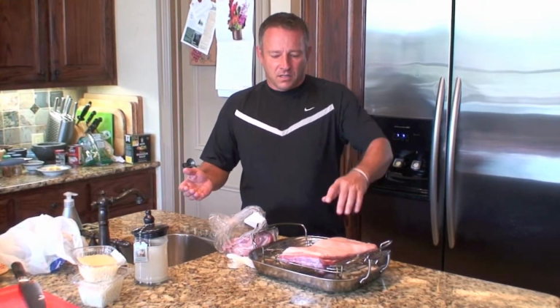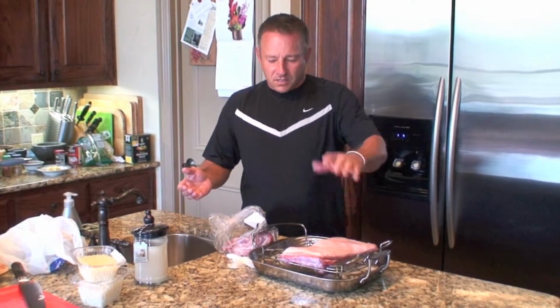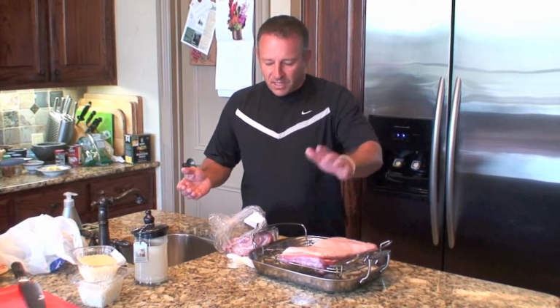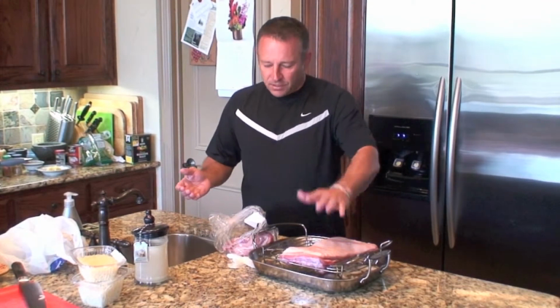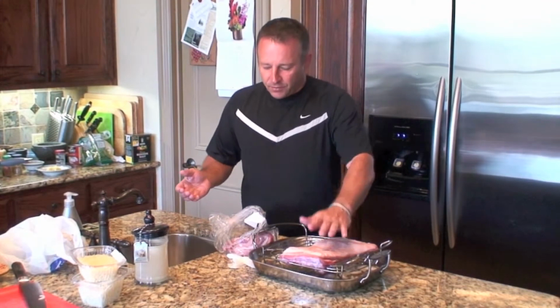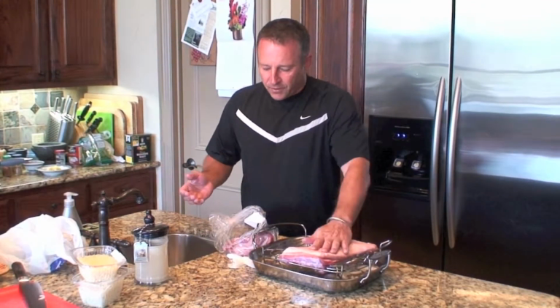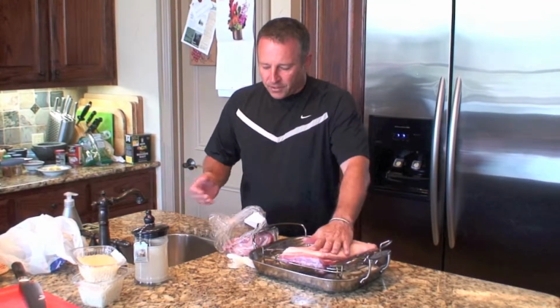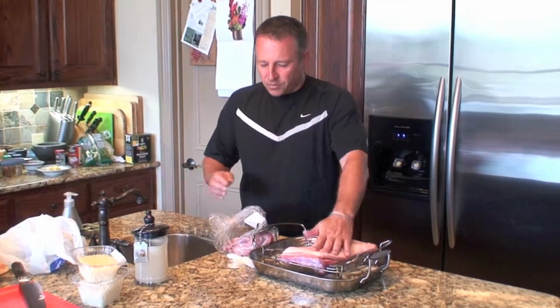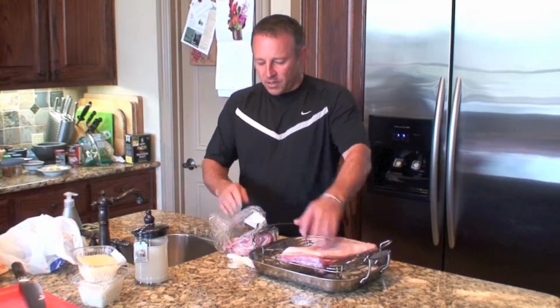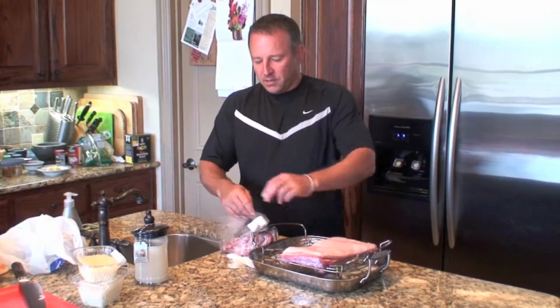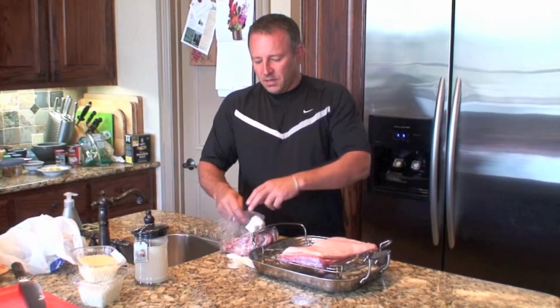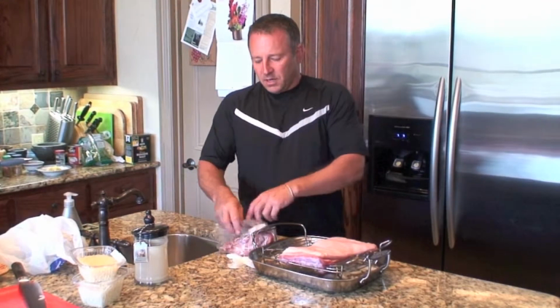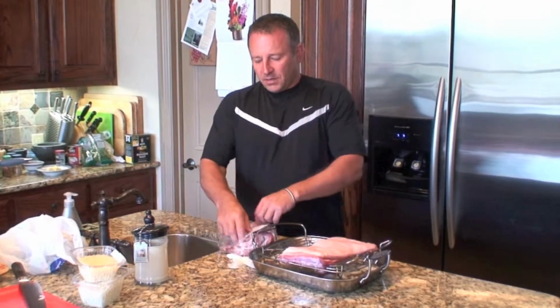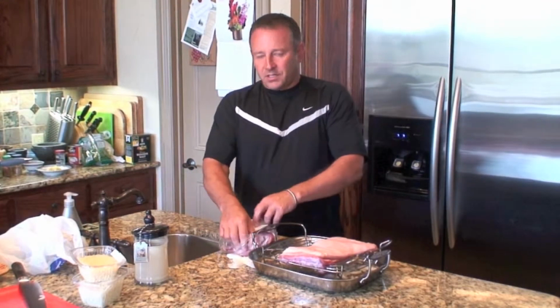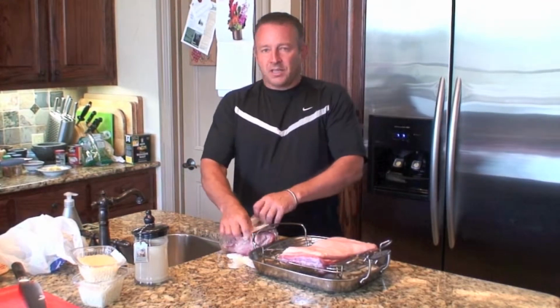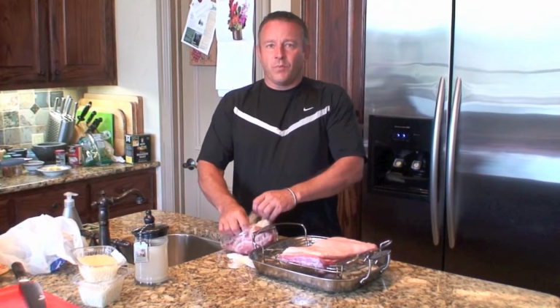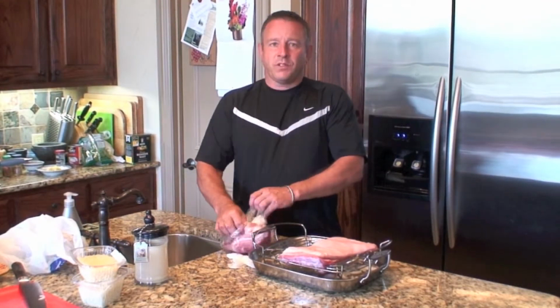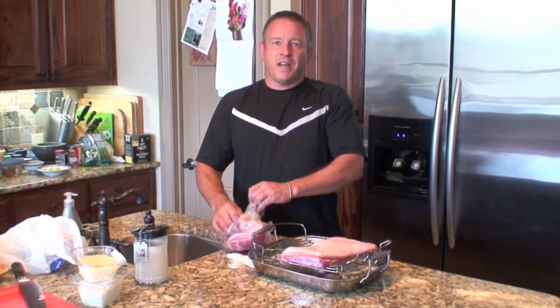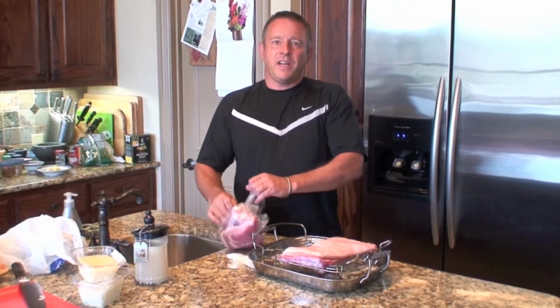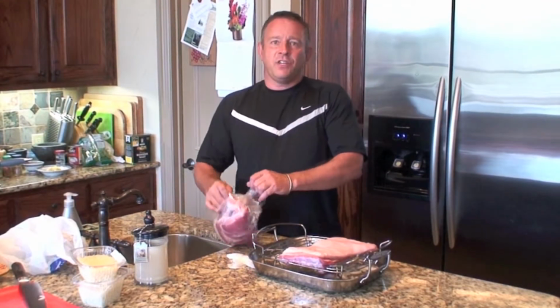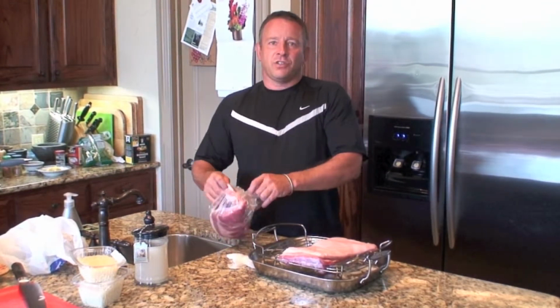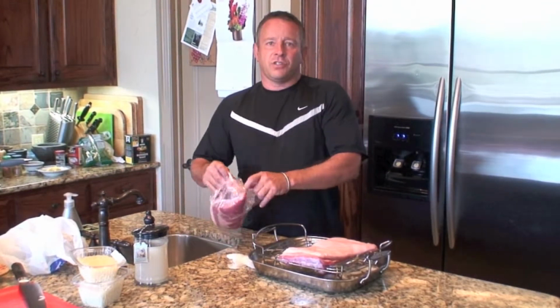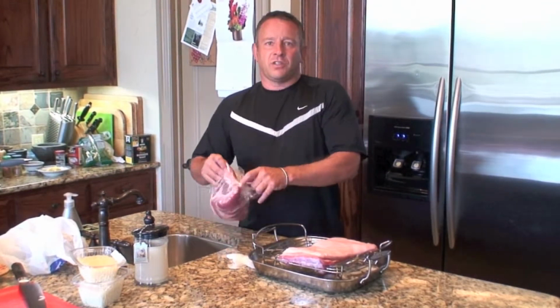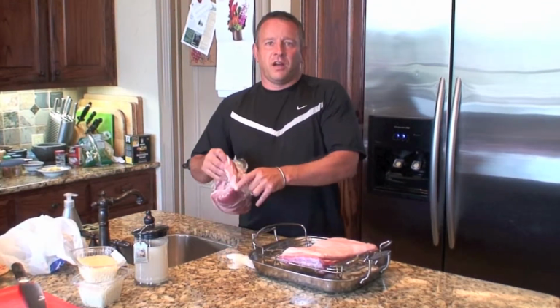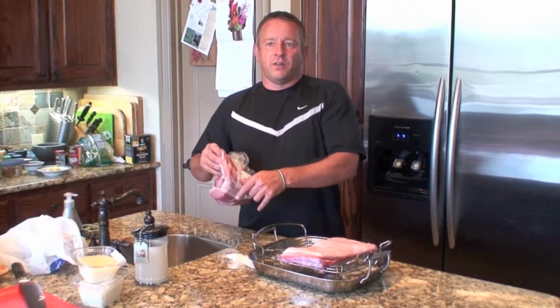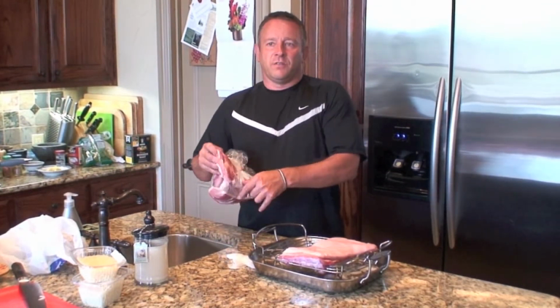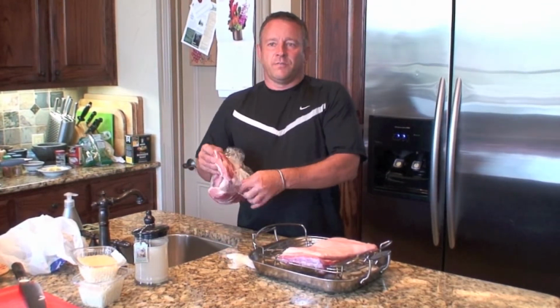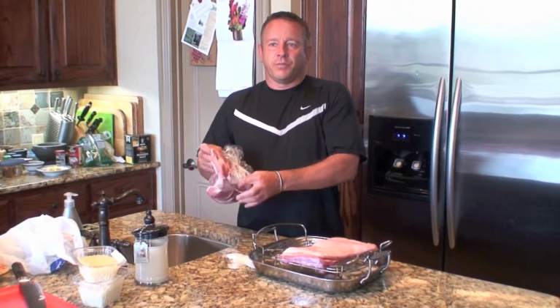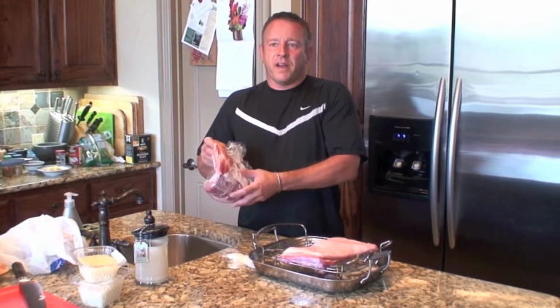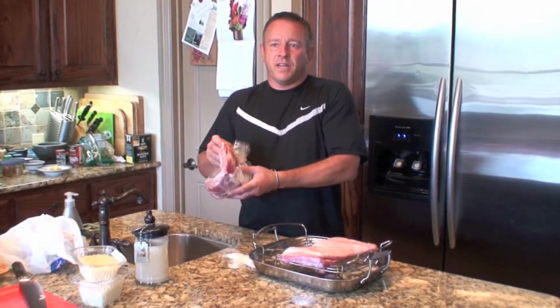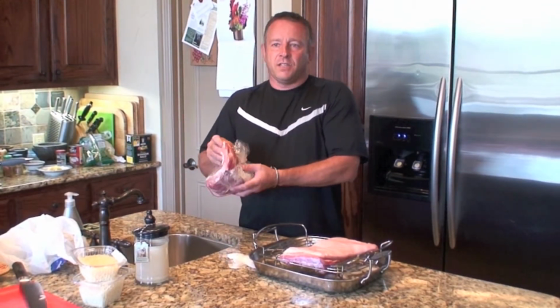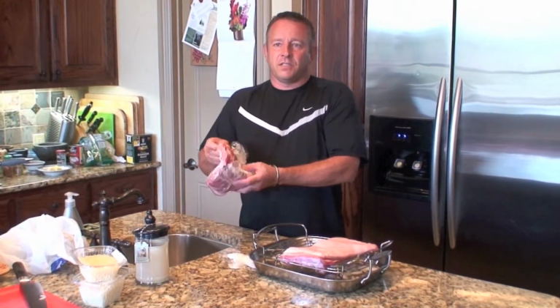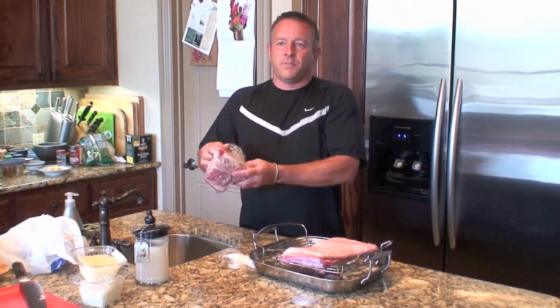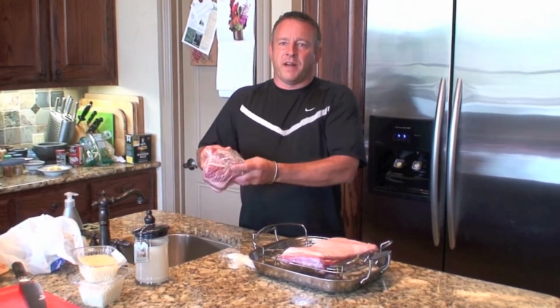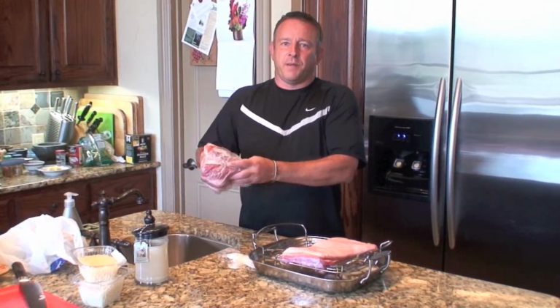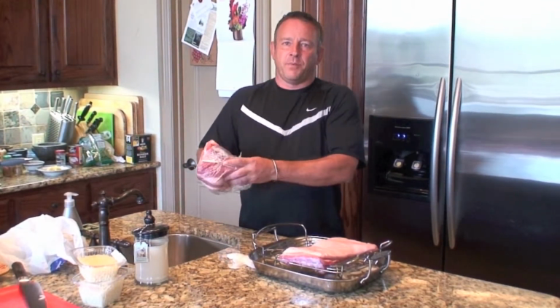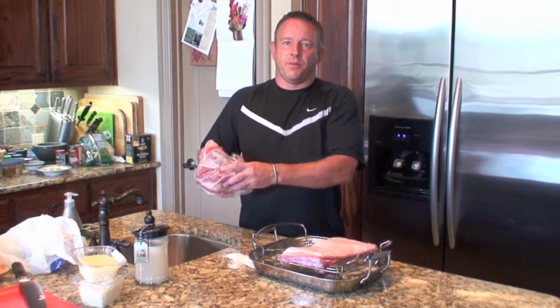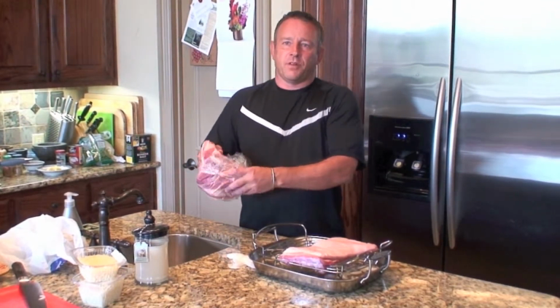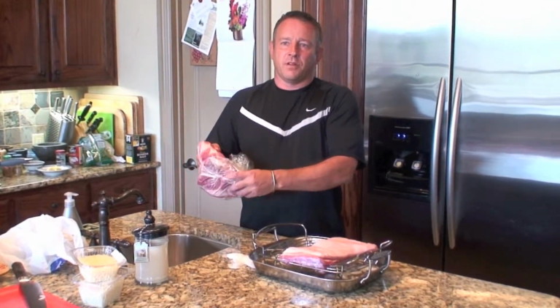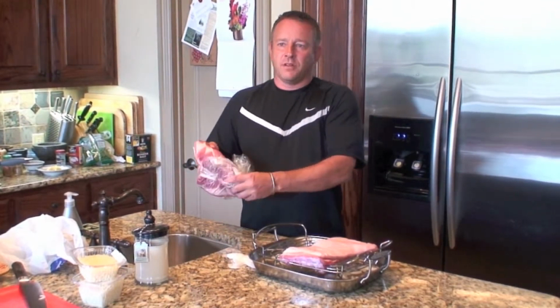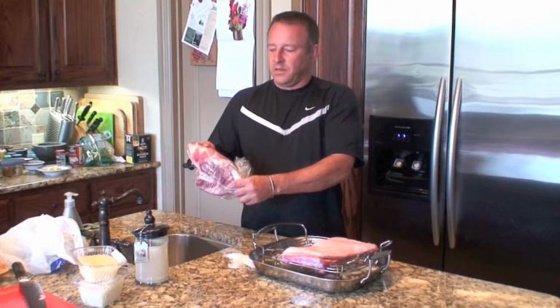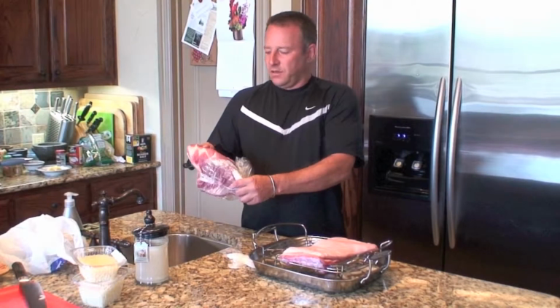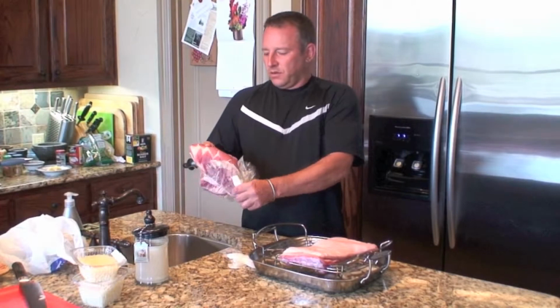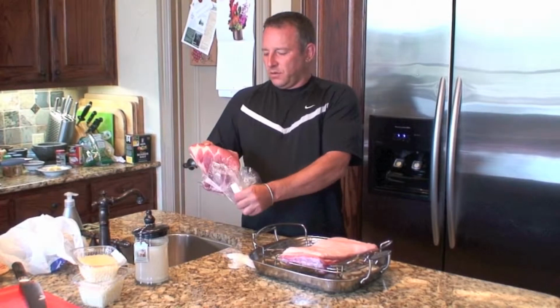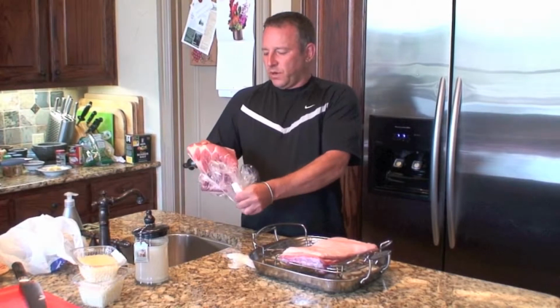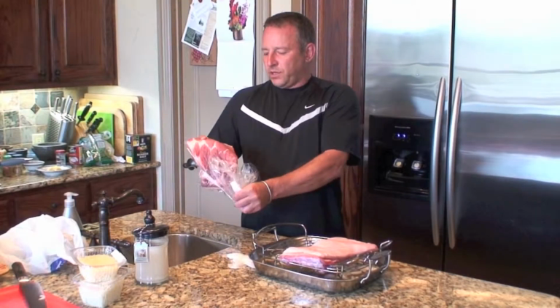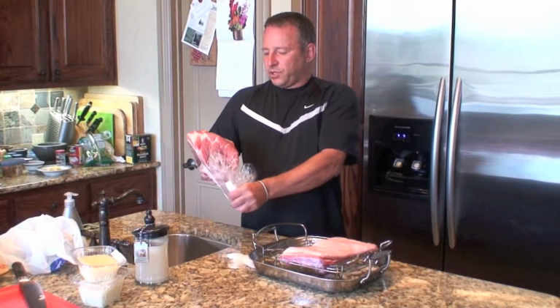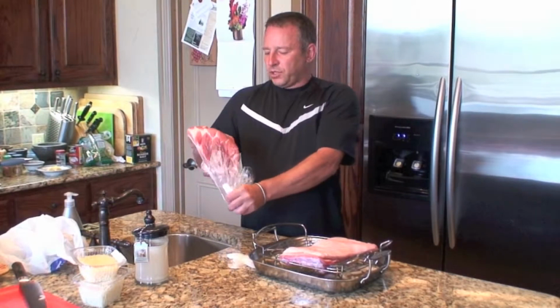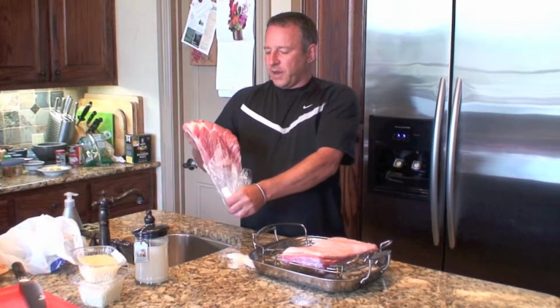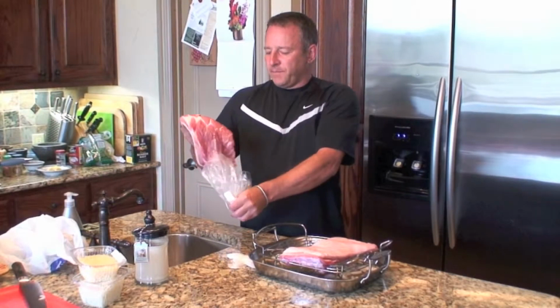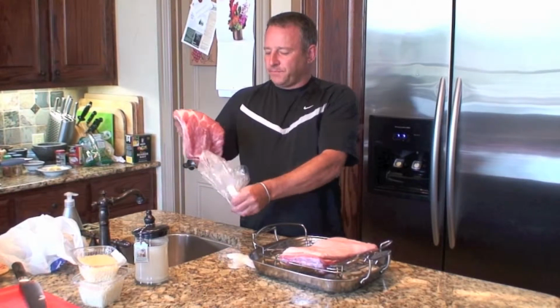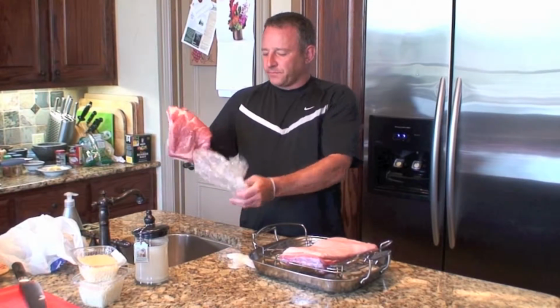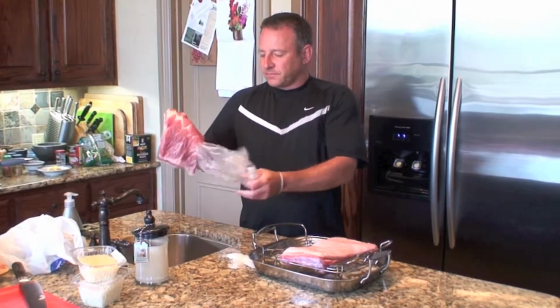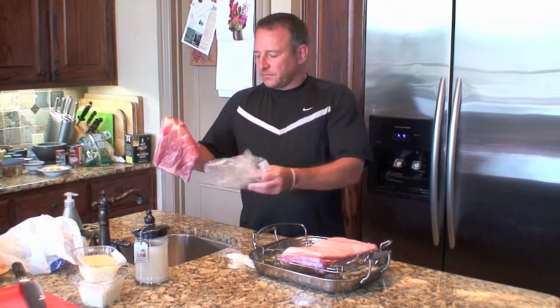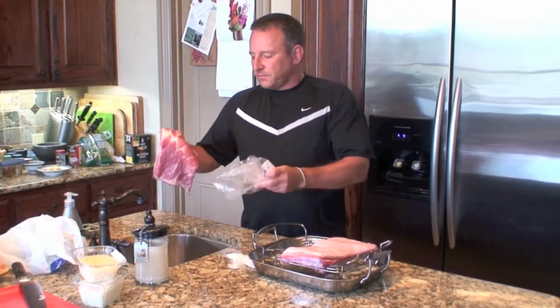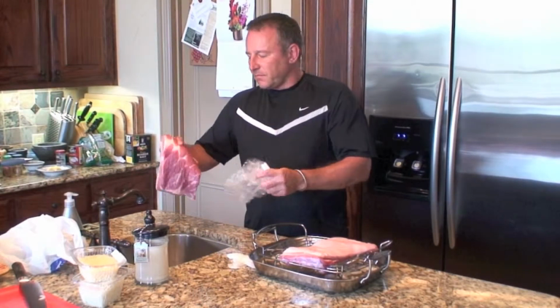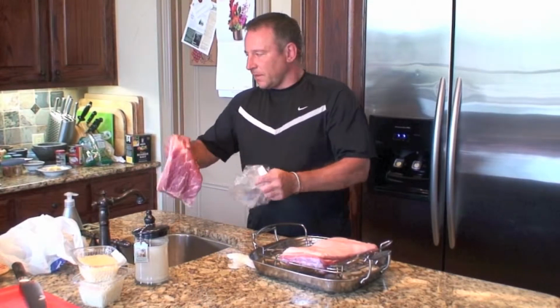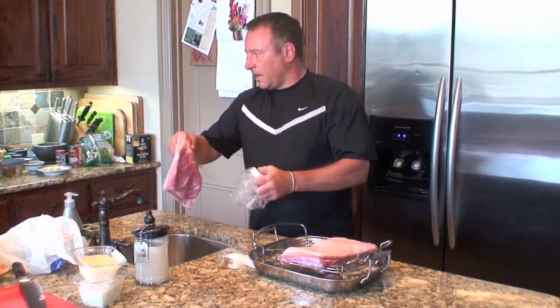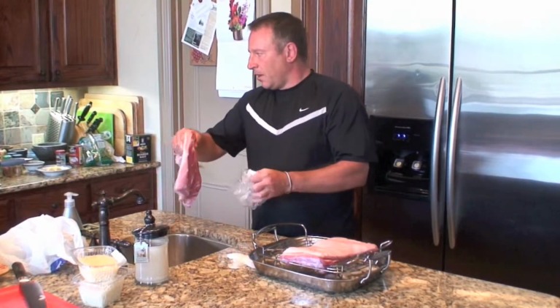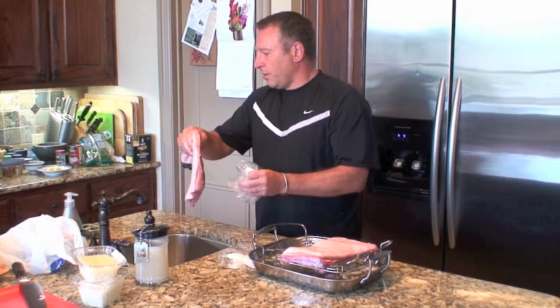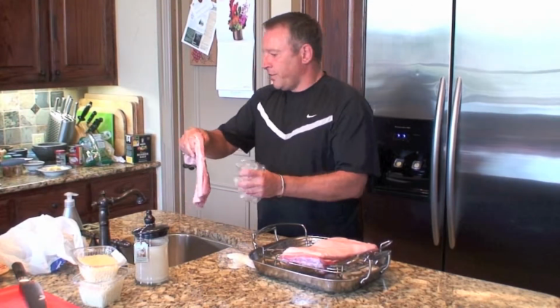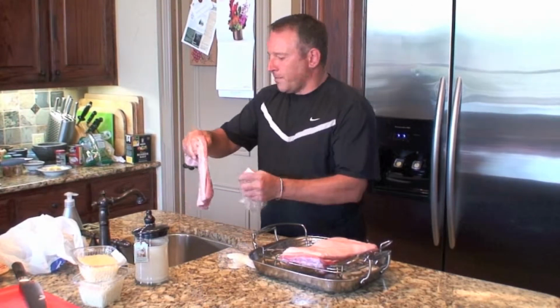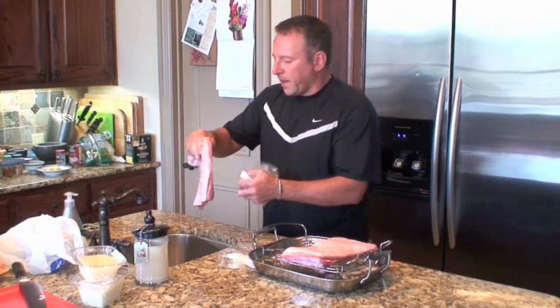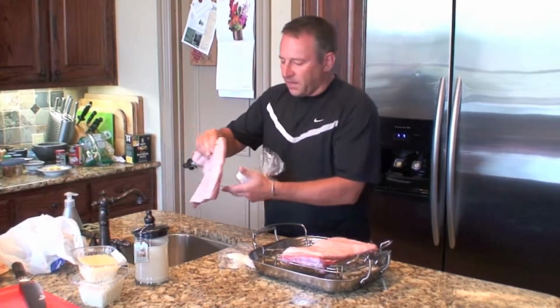So that's the first one. The second one is an Asian-style braised belly pork, which a lot of you may know.